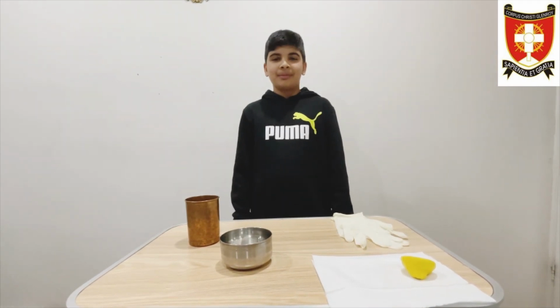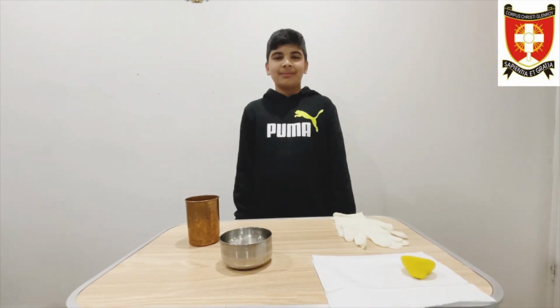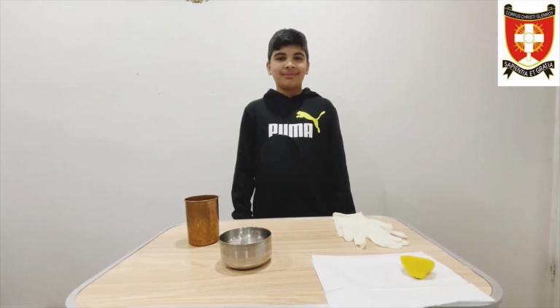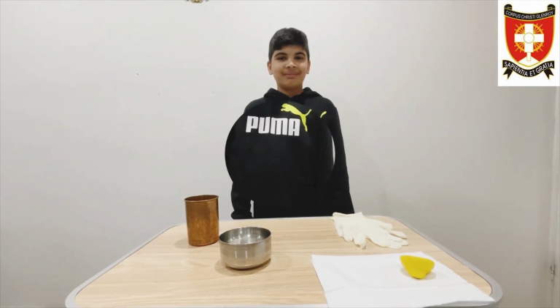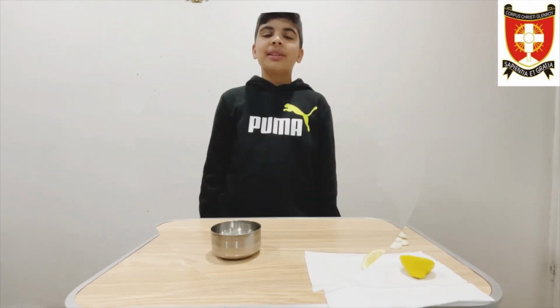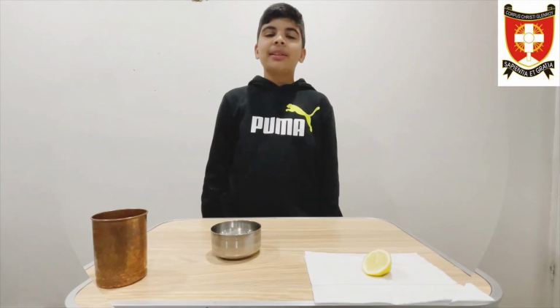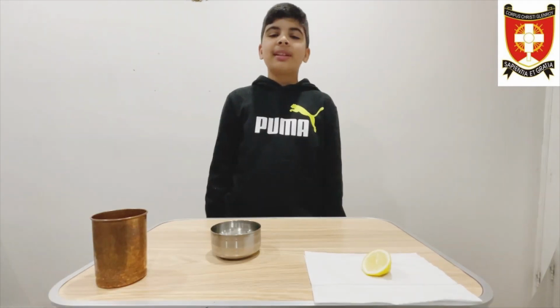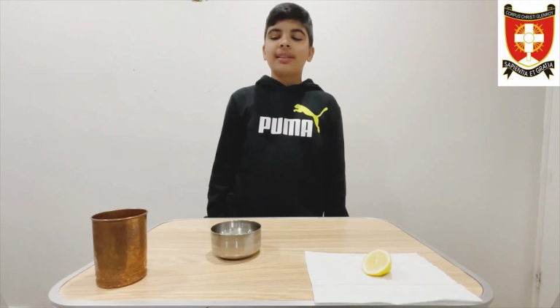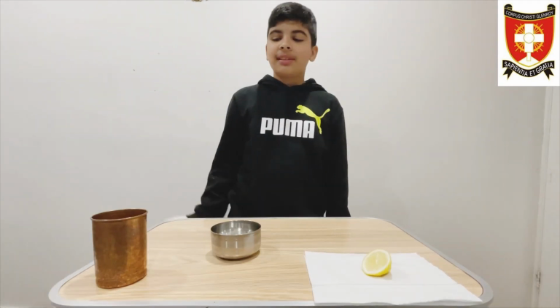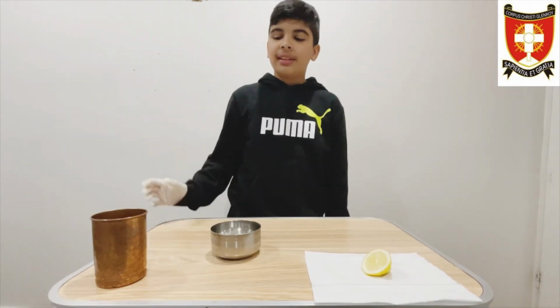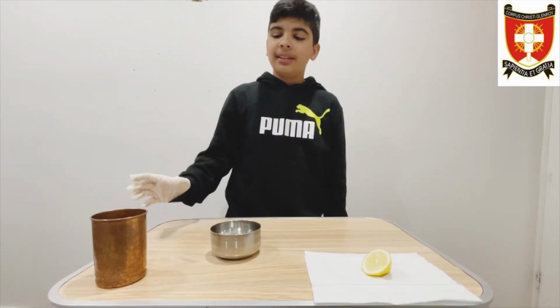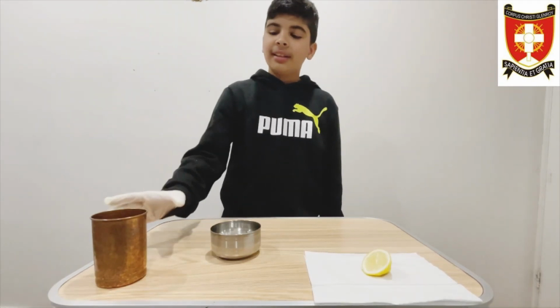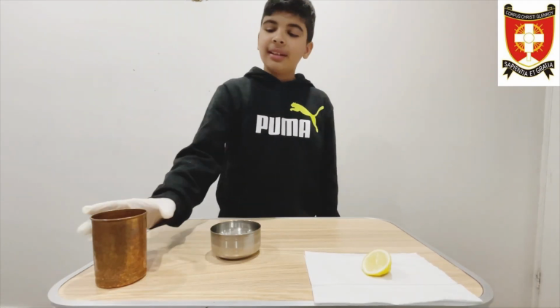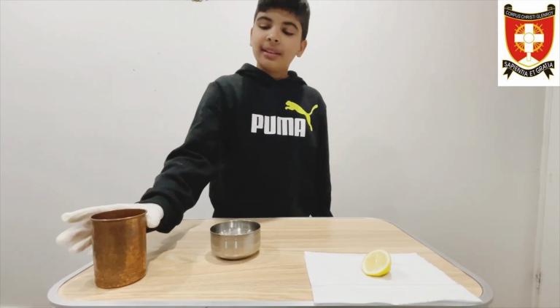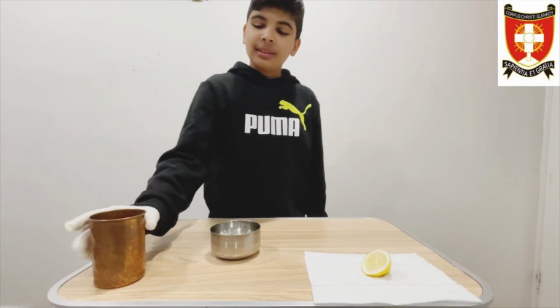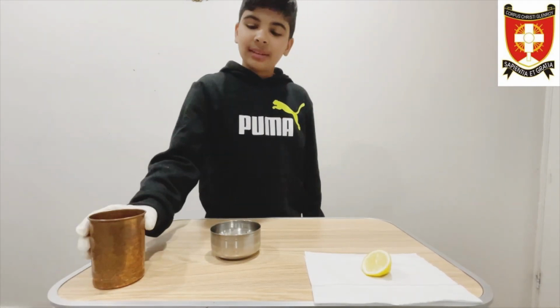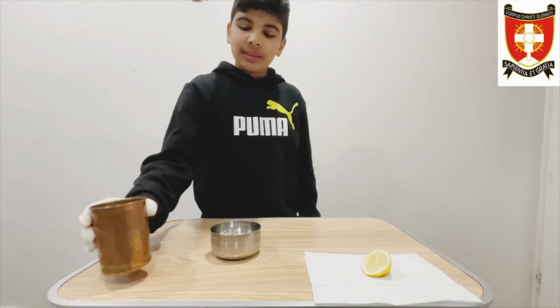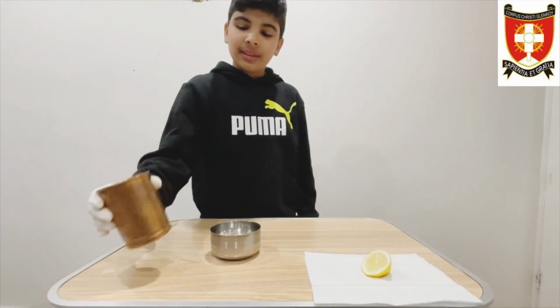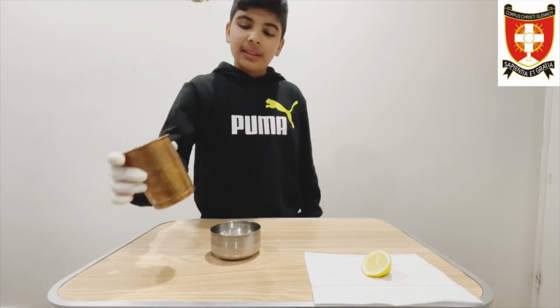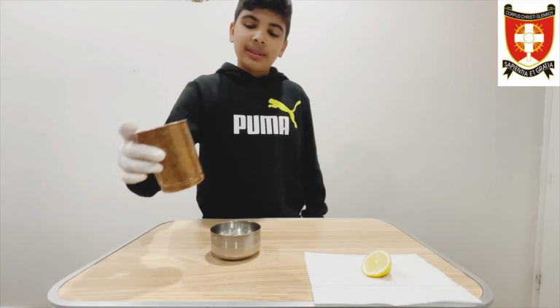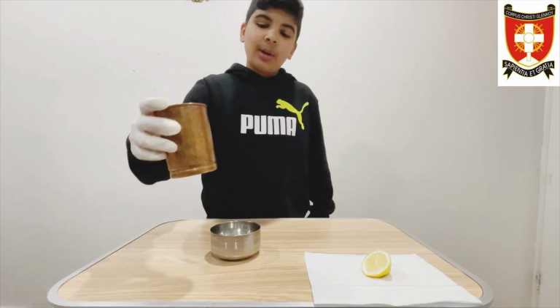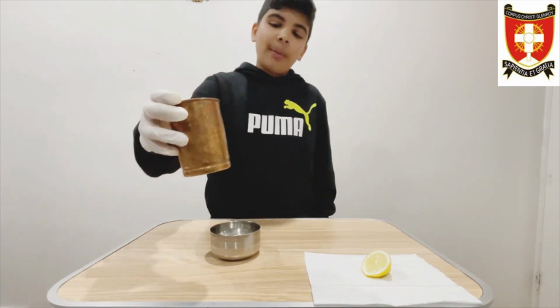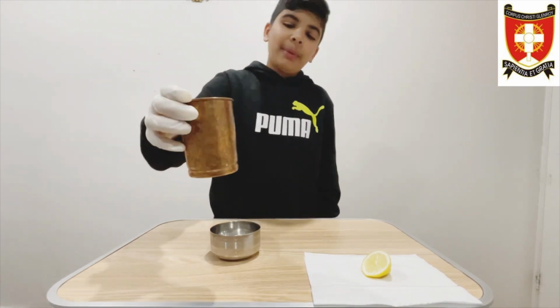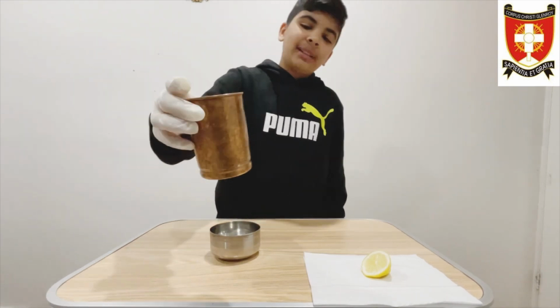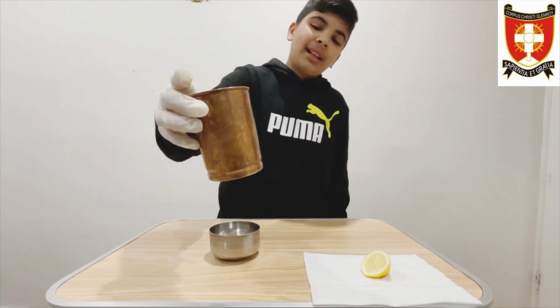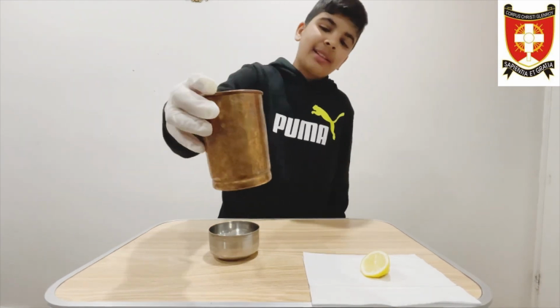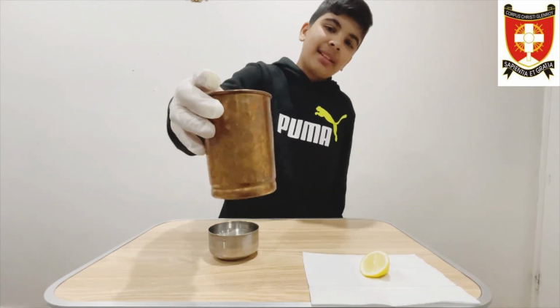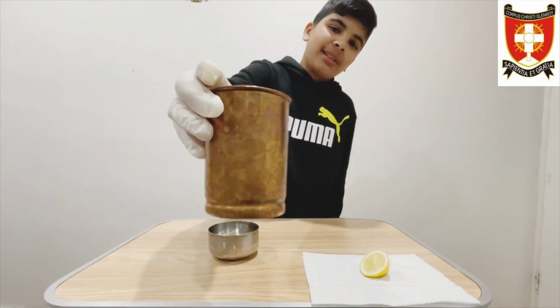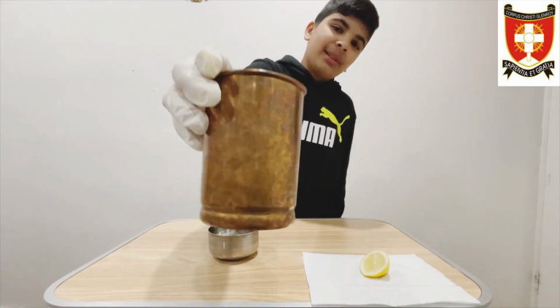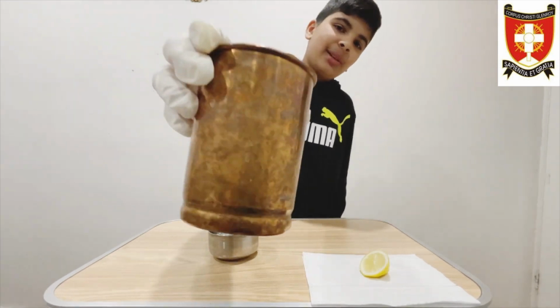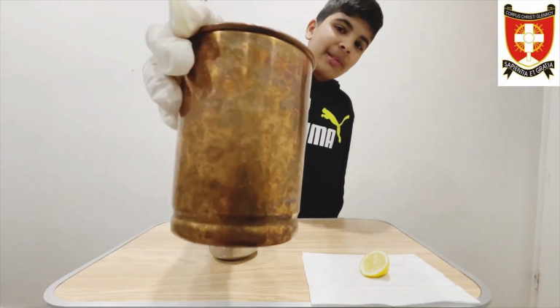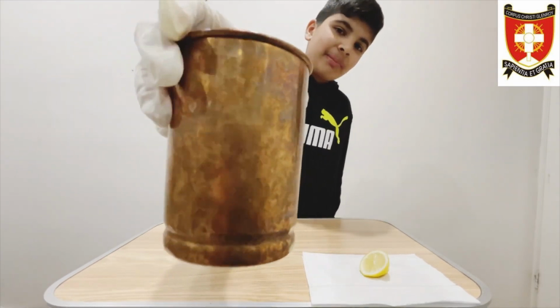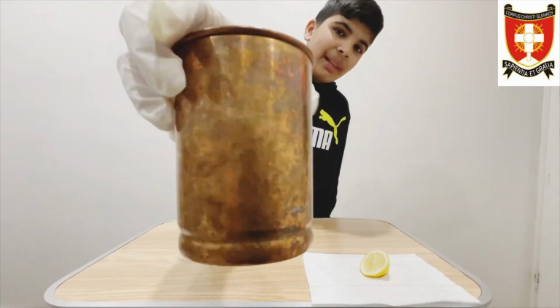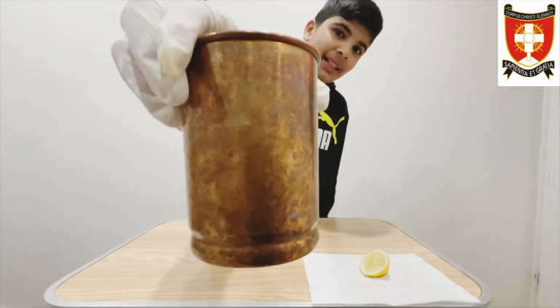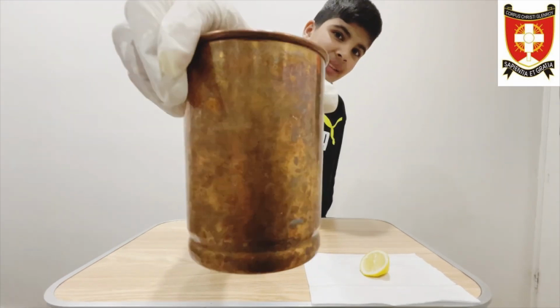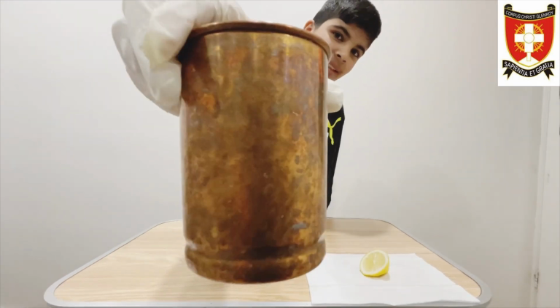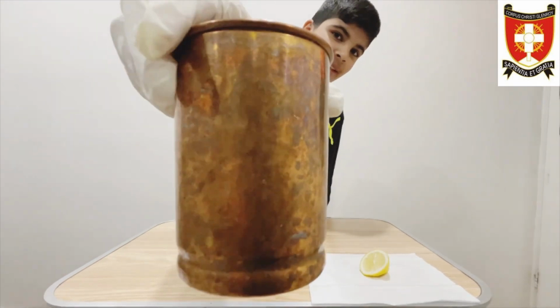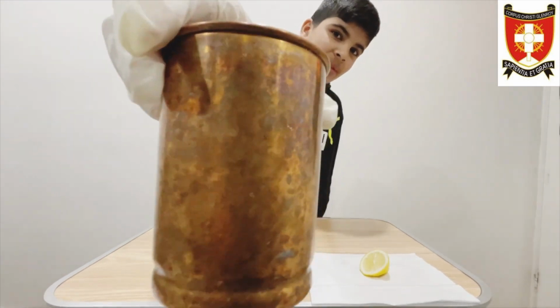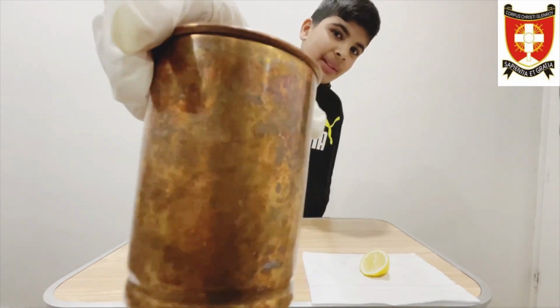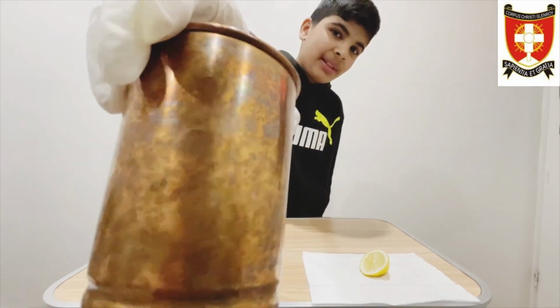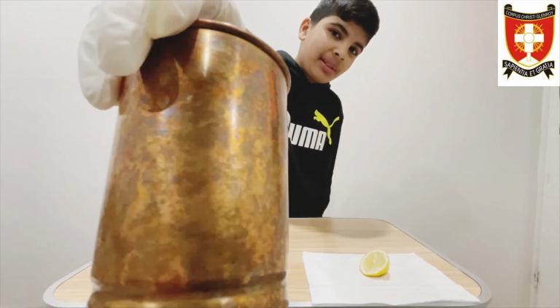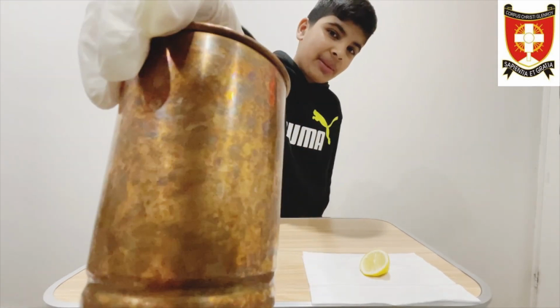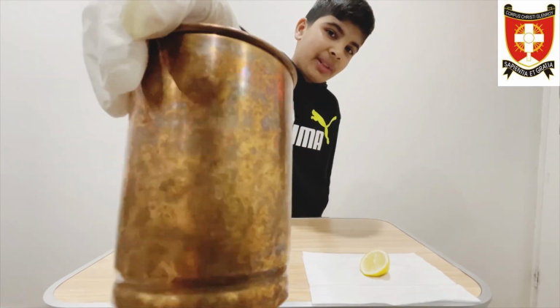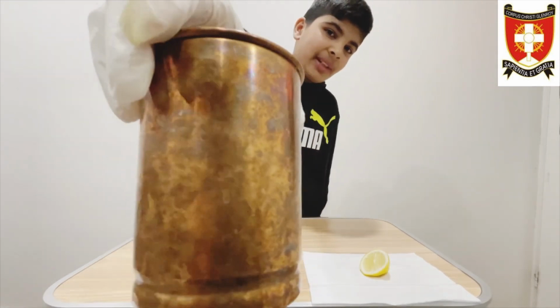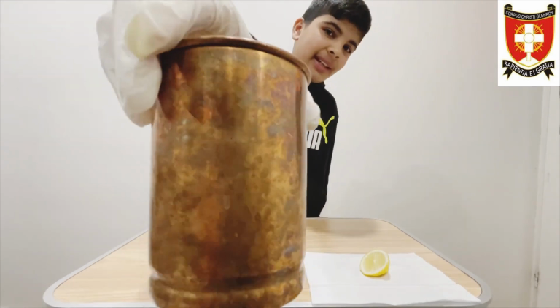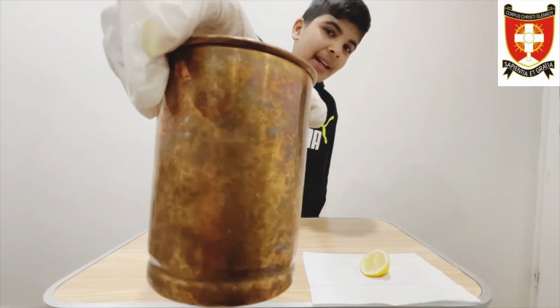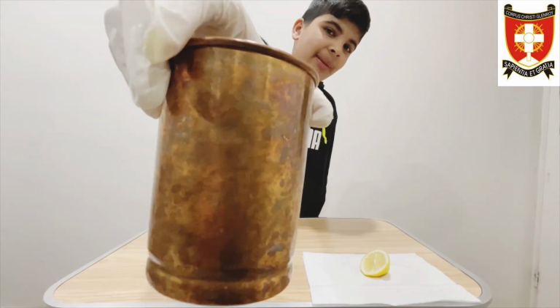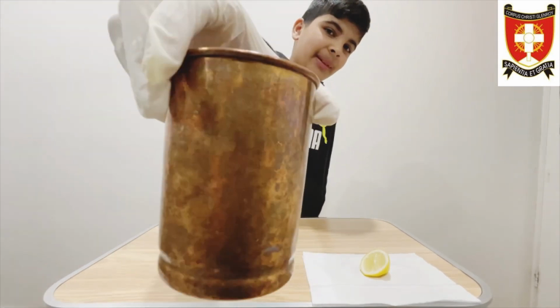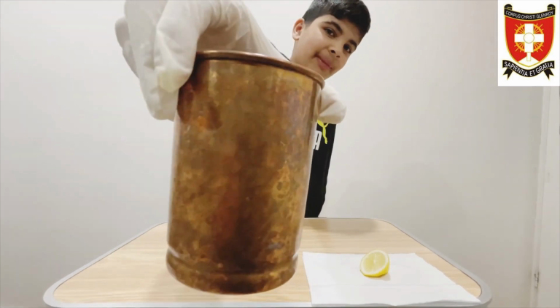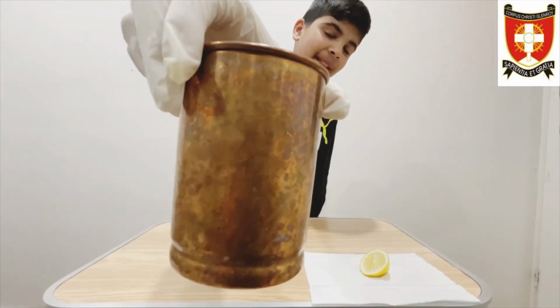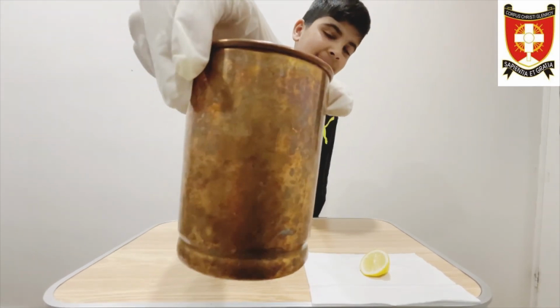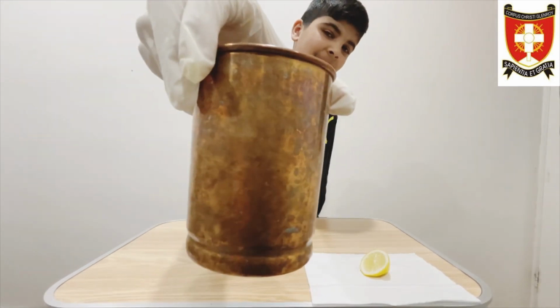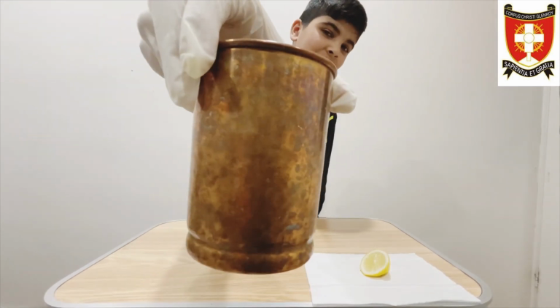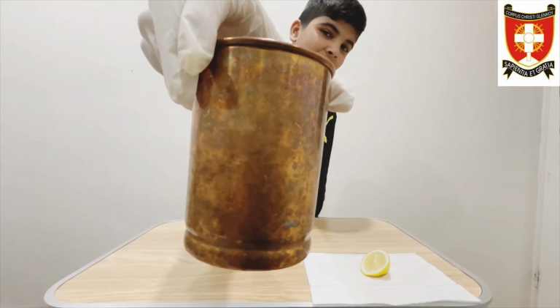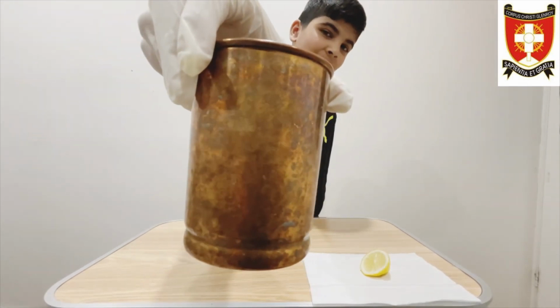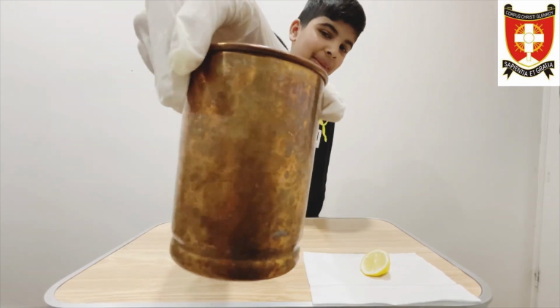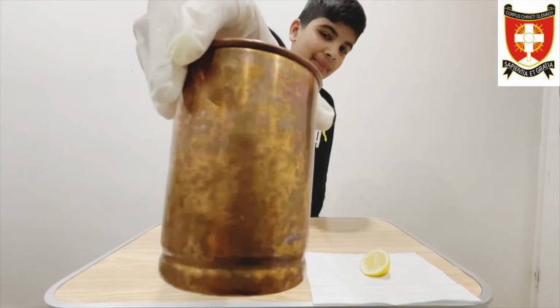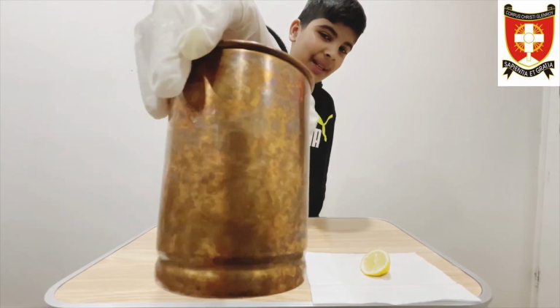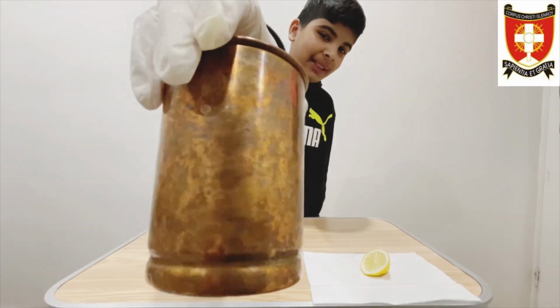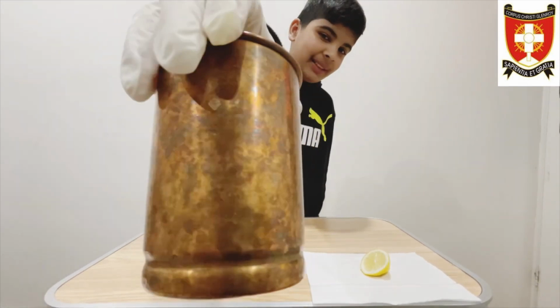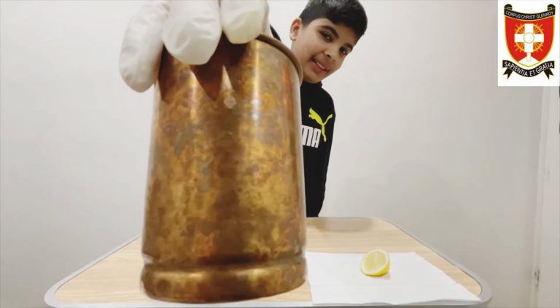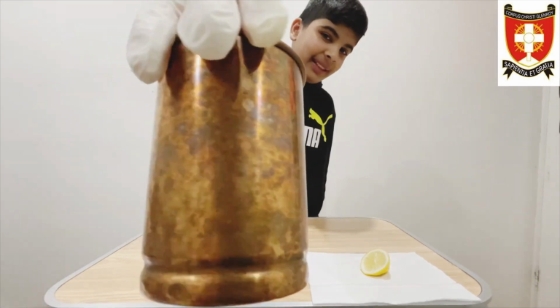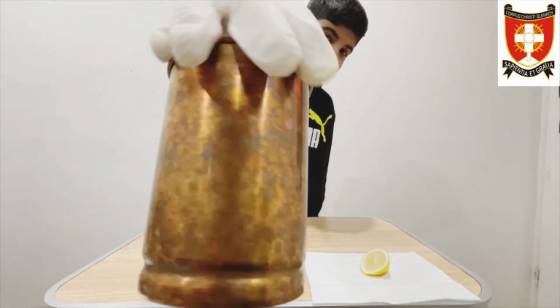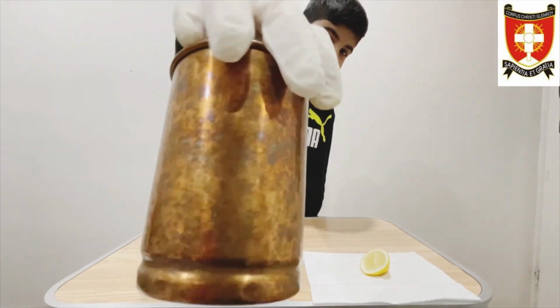As you can see, the copper glass has a lot of black stains on it, so today I am going to fix the problem by cleaning it.